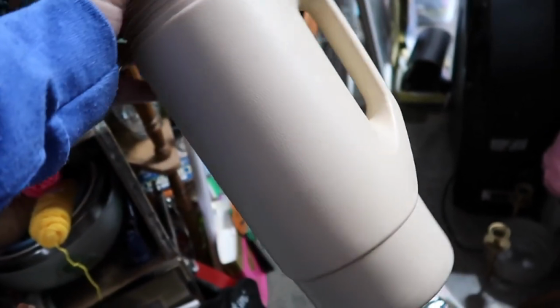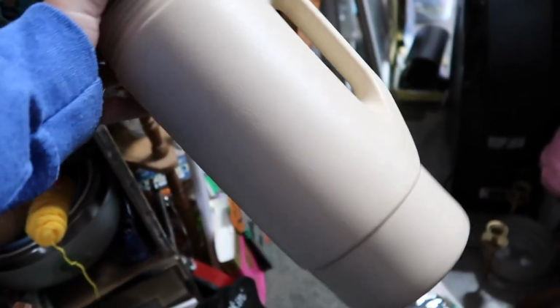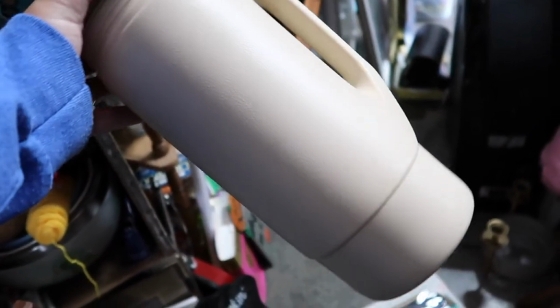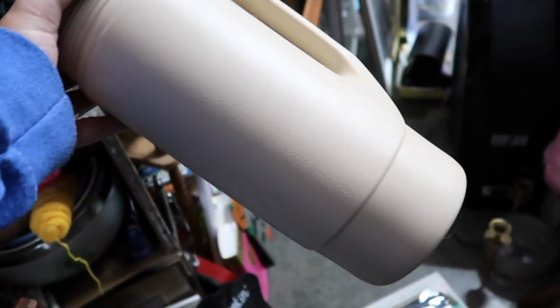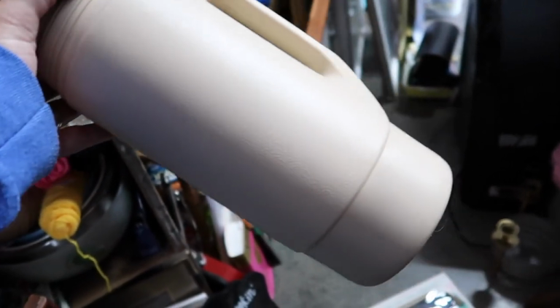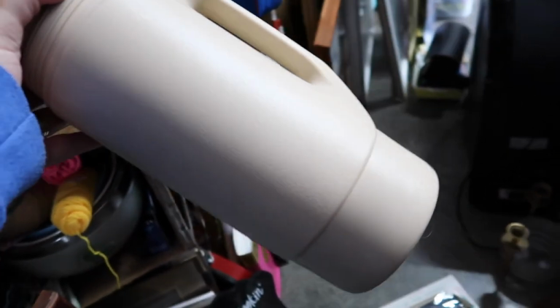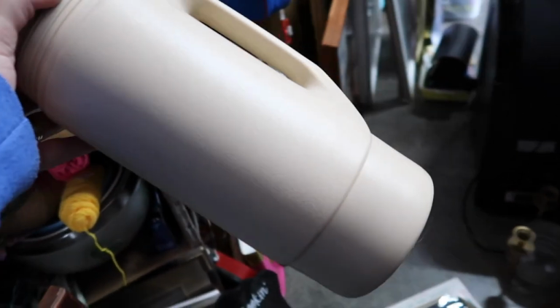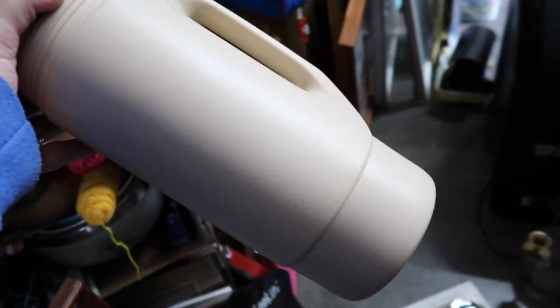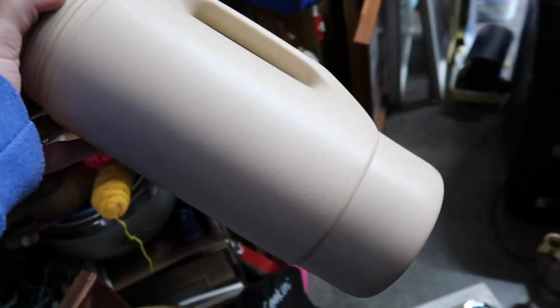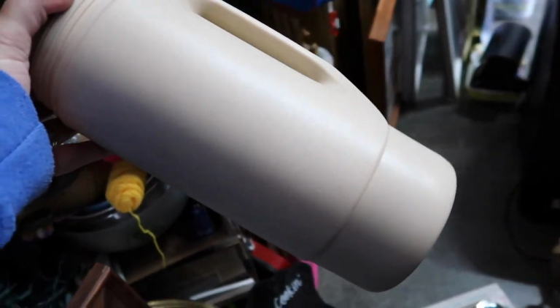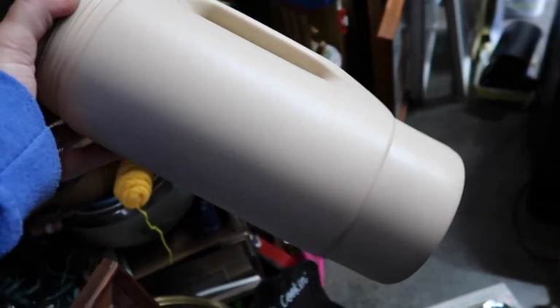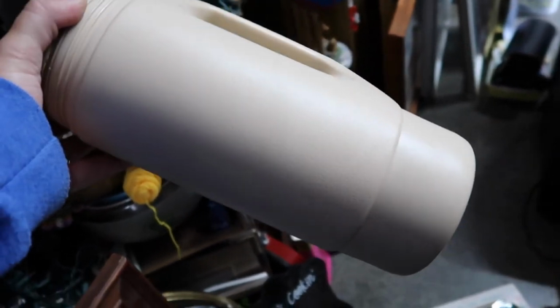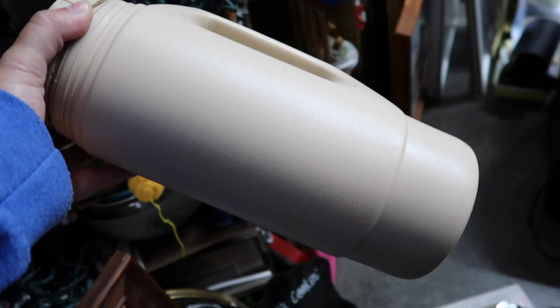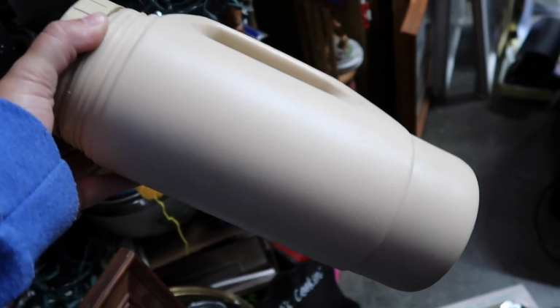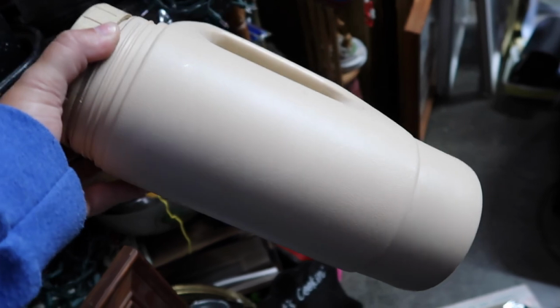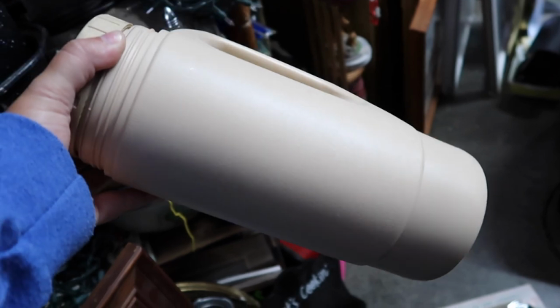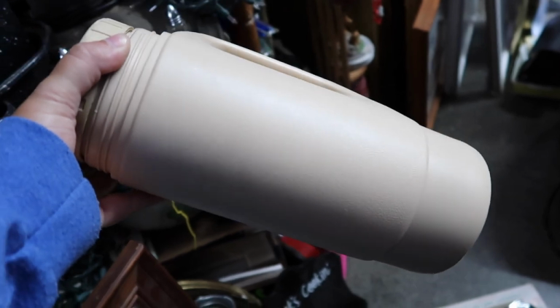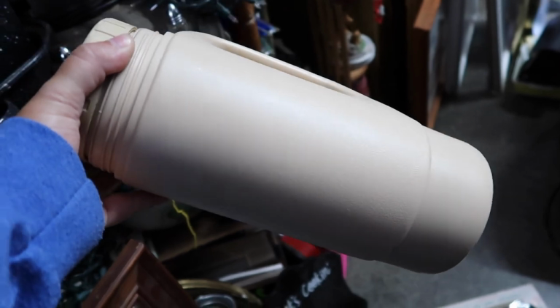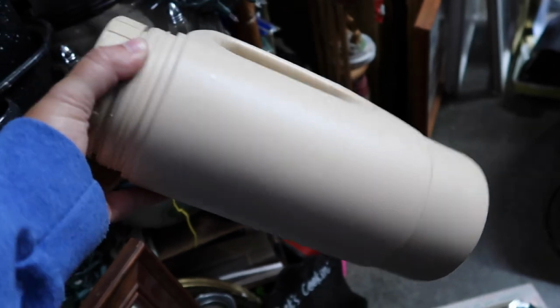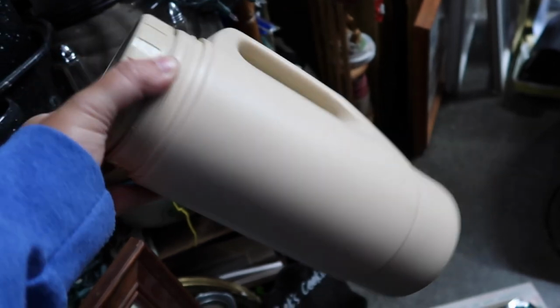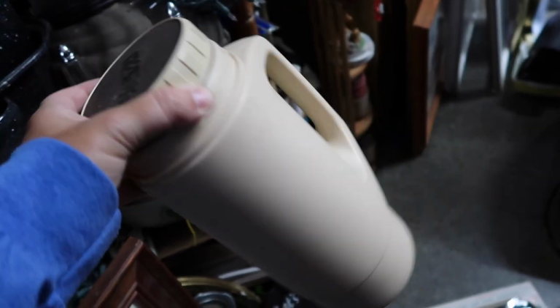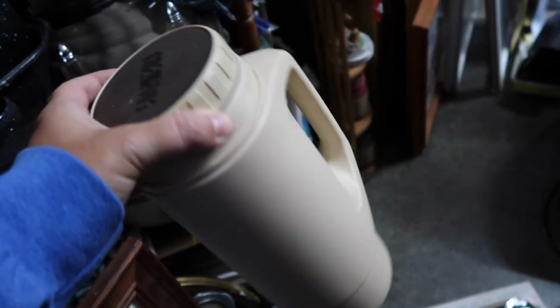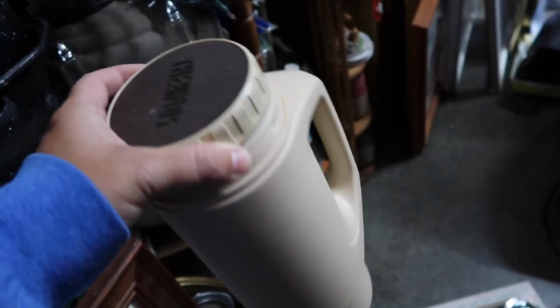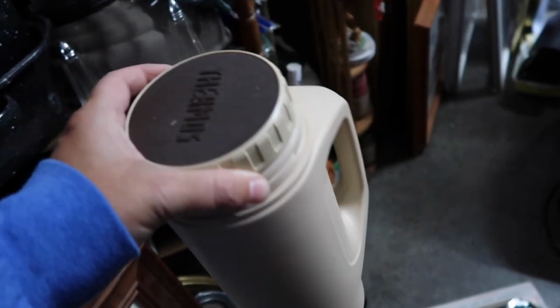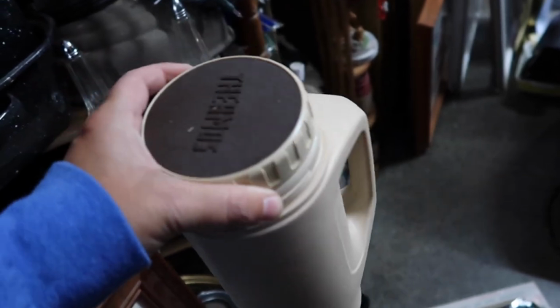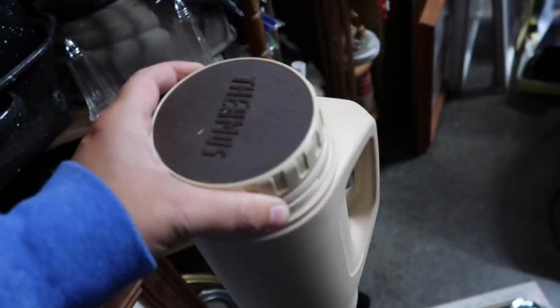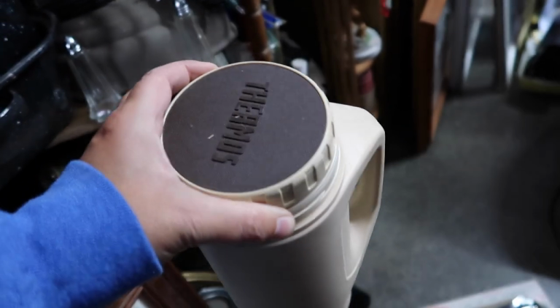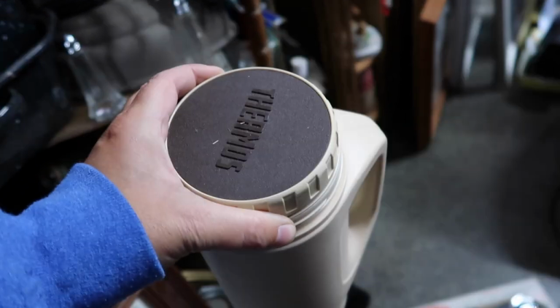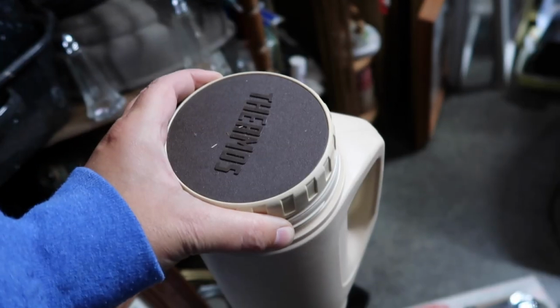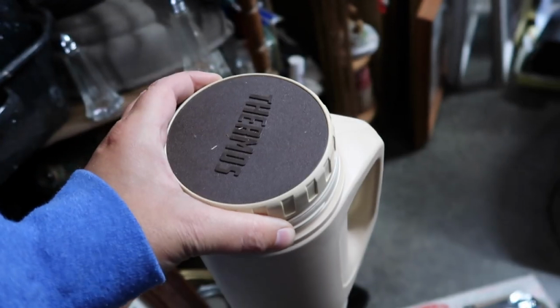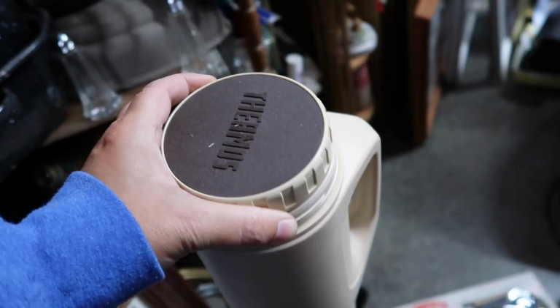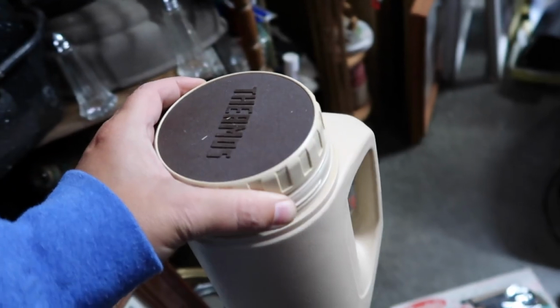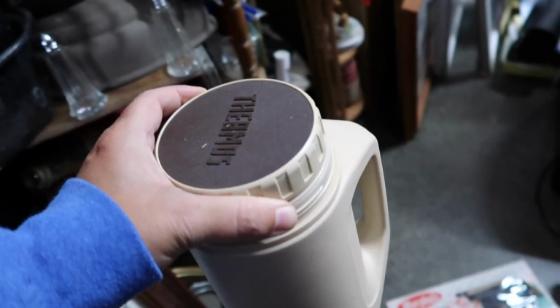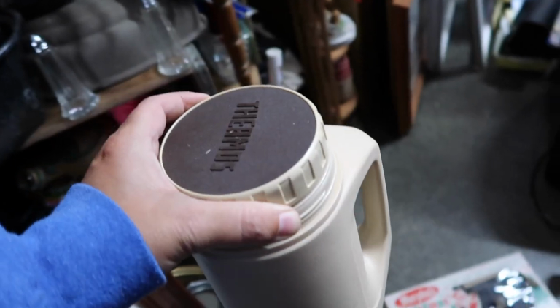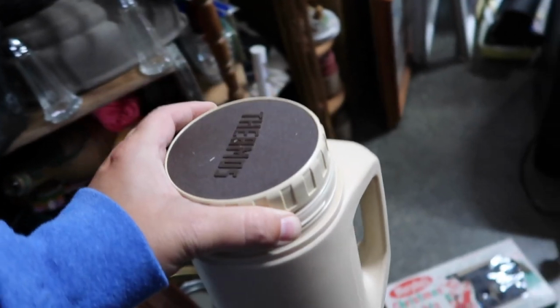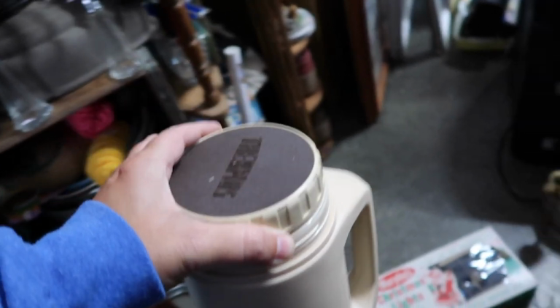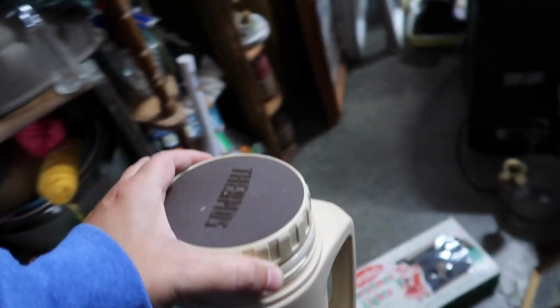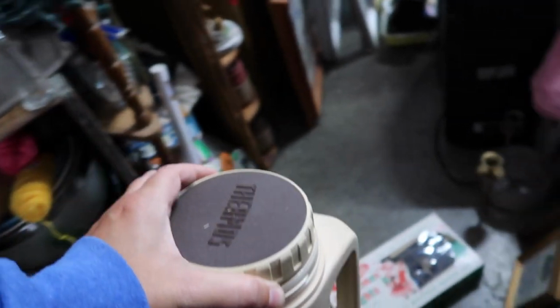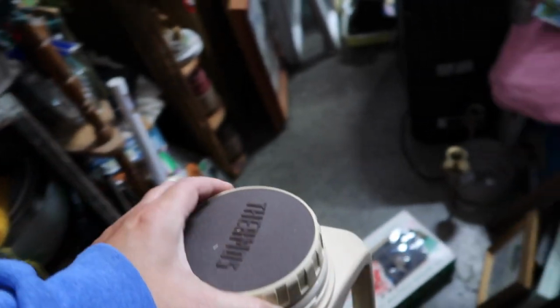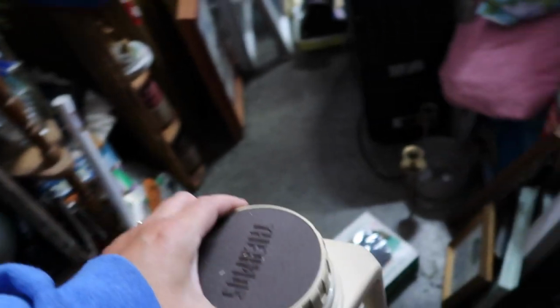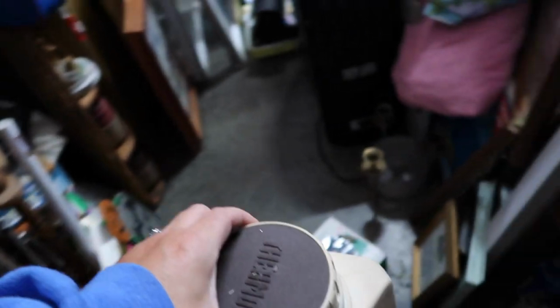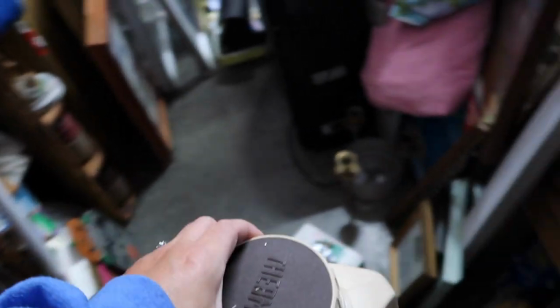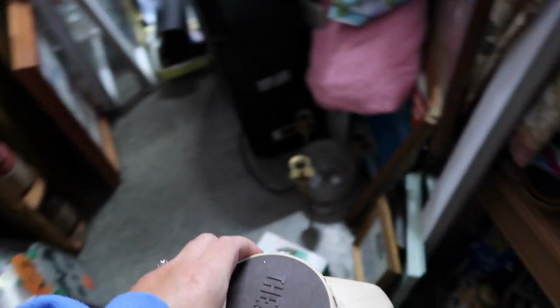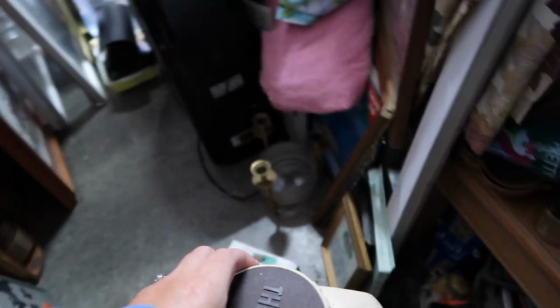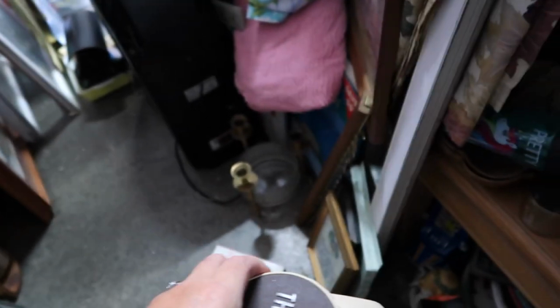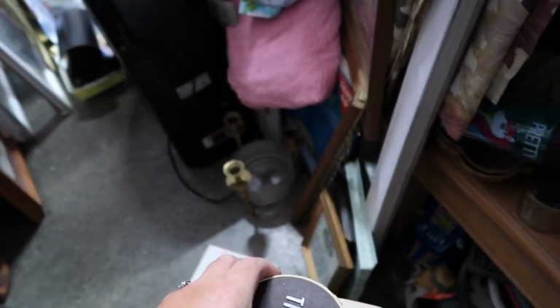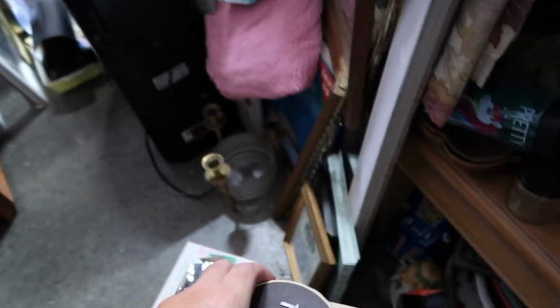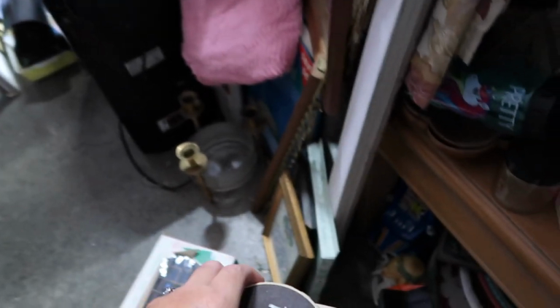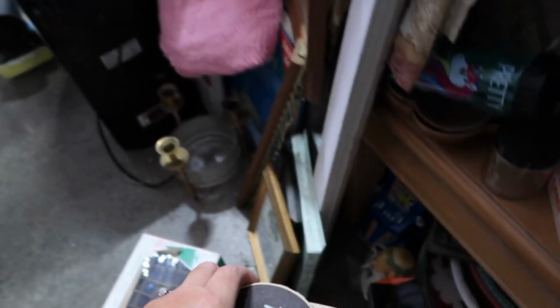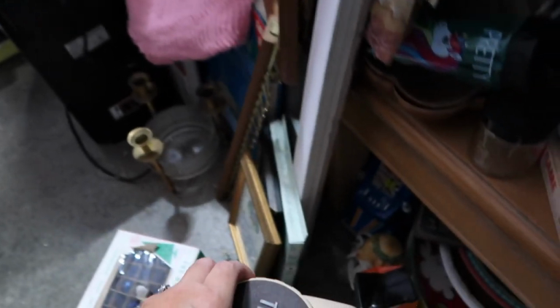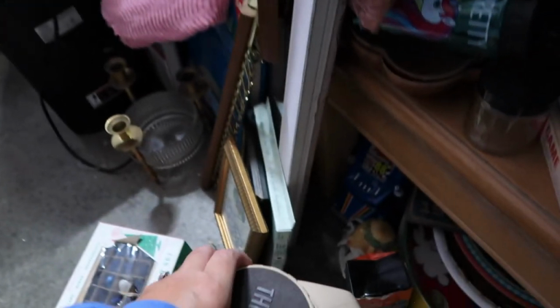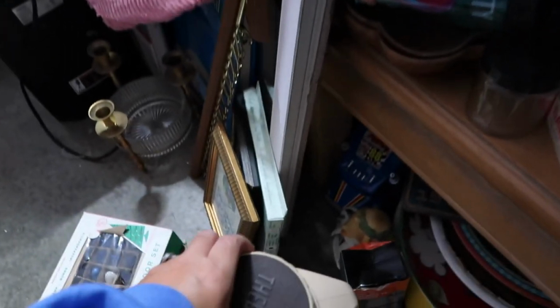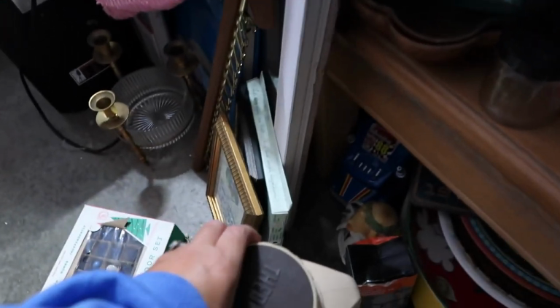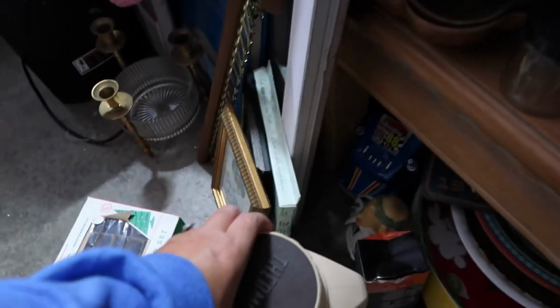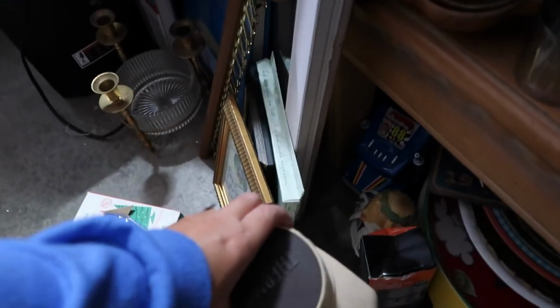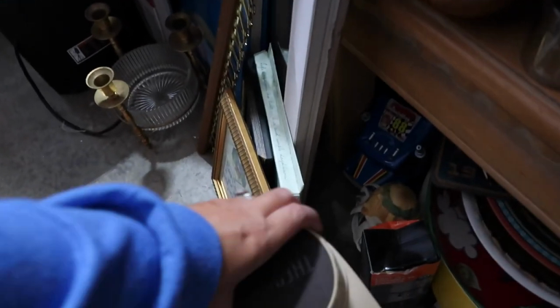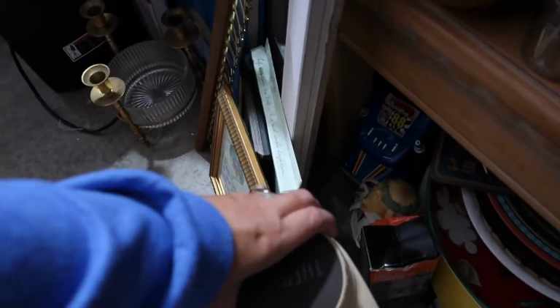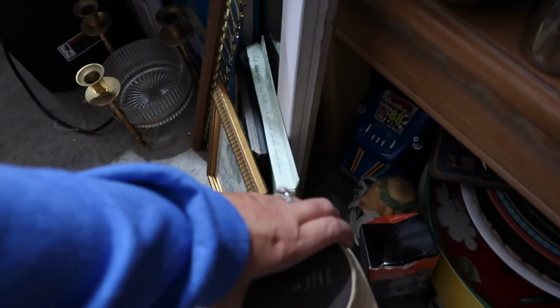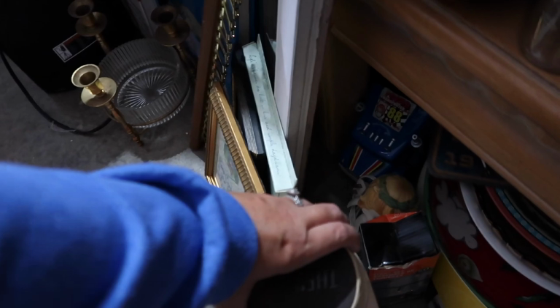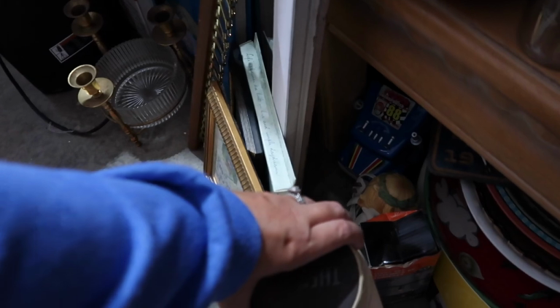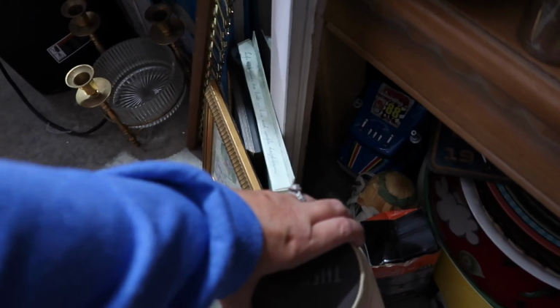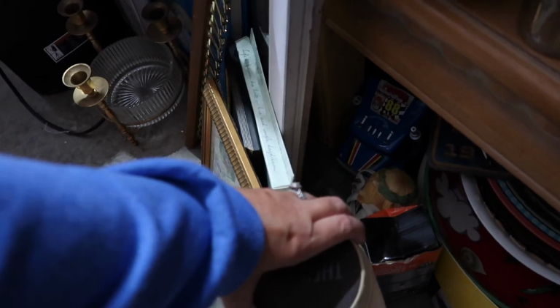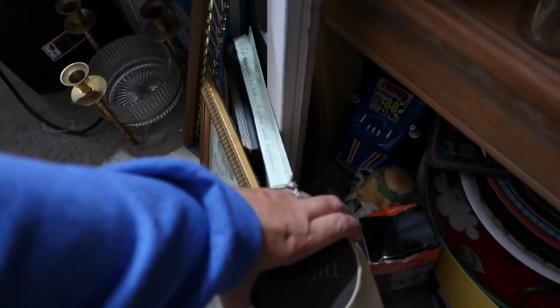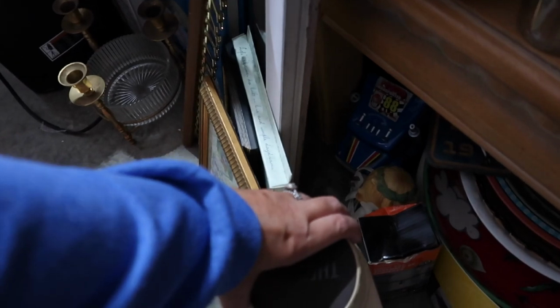This thermos I had to check out of course, but it was plastic so I did decide to go ahead and leave that one here today as well.